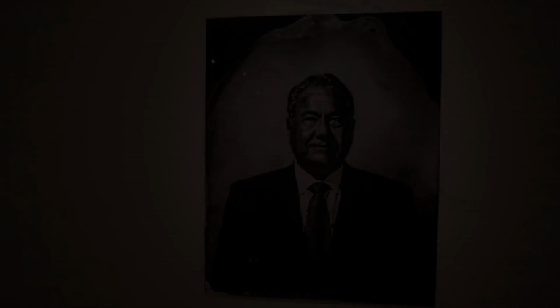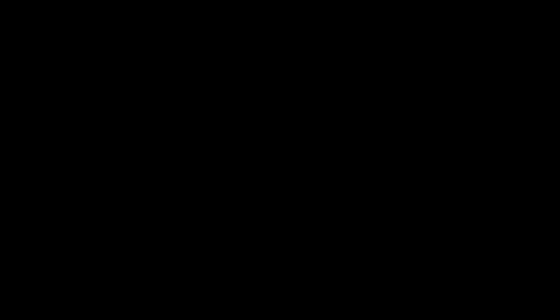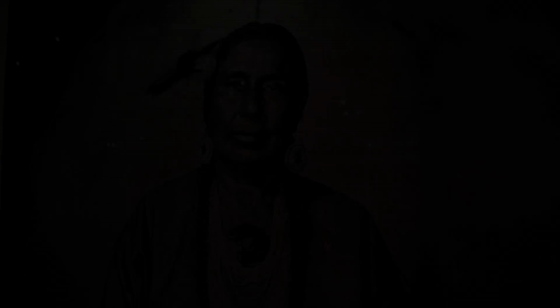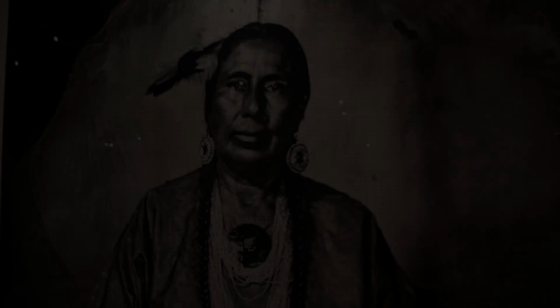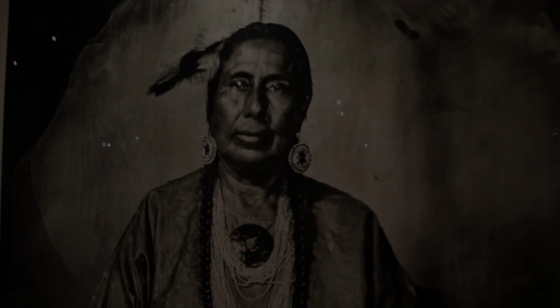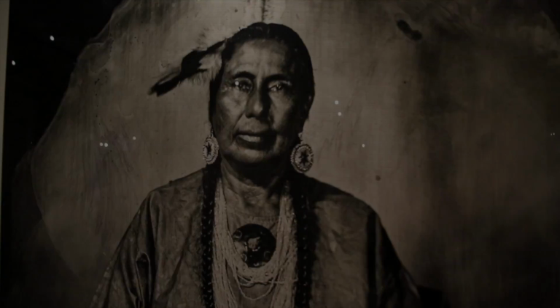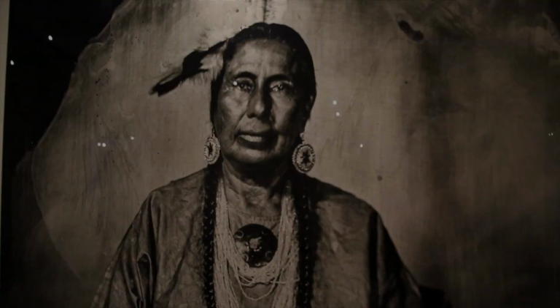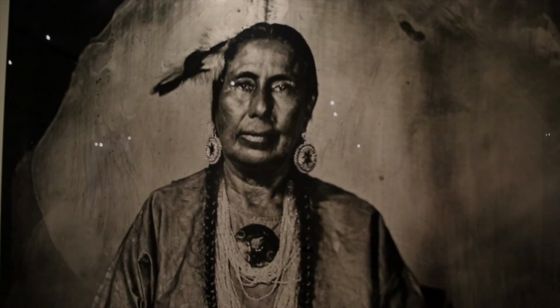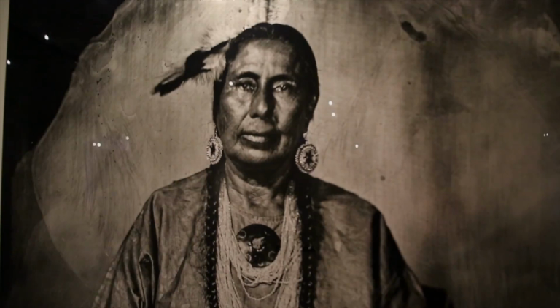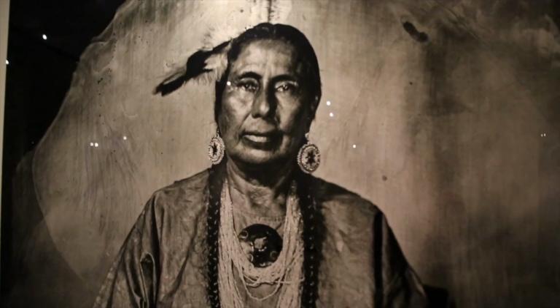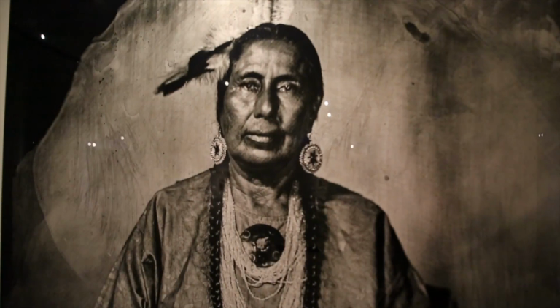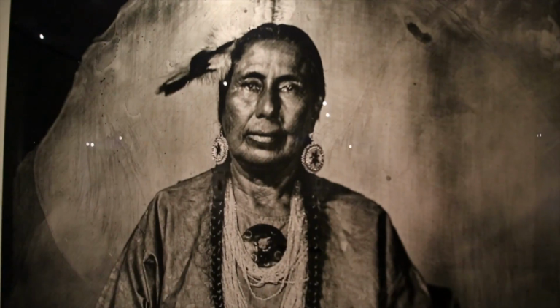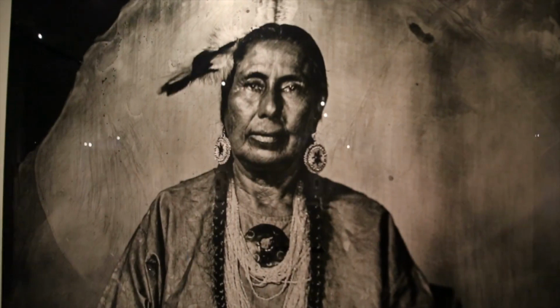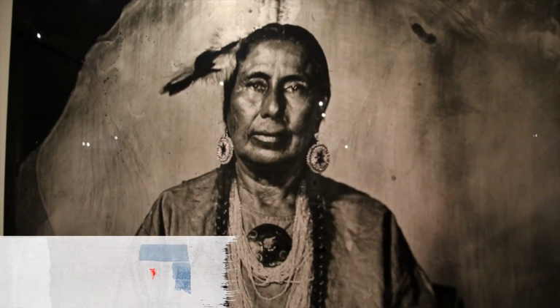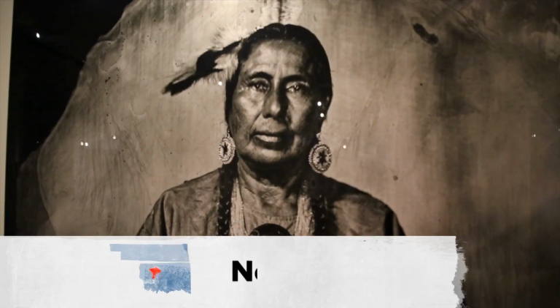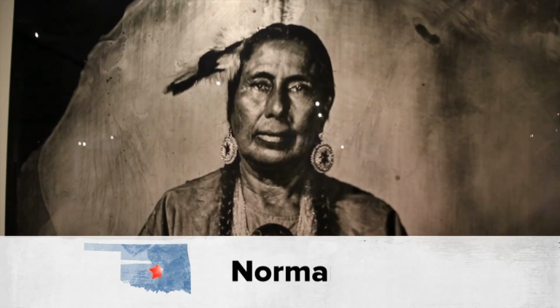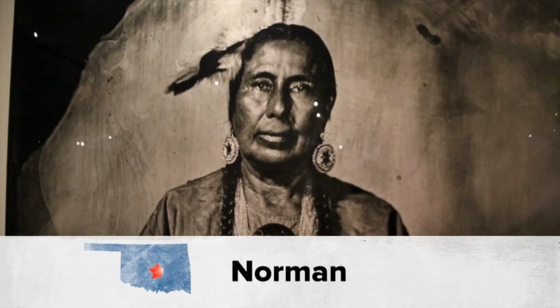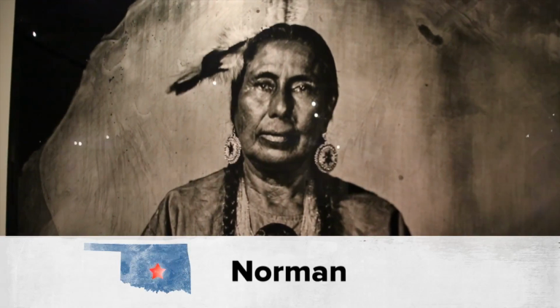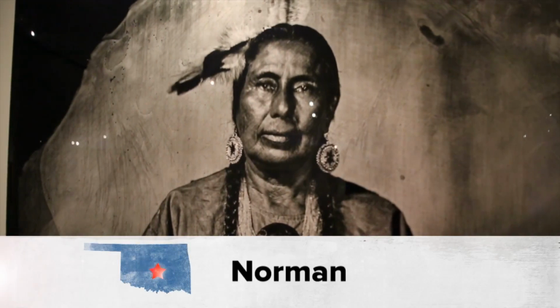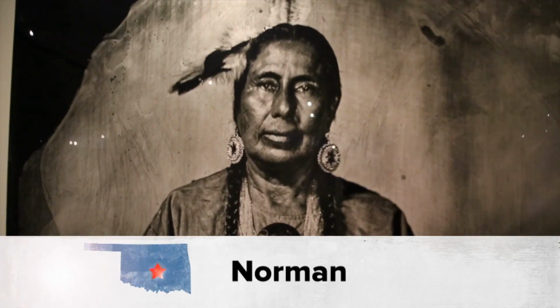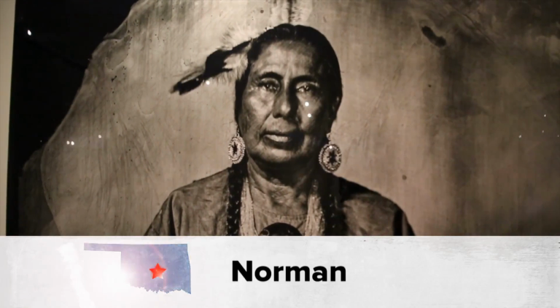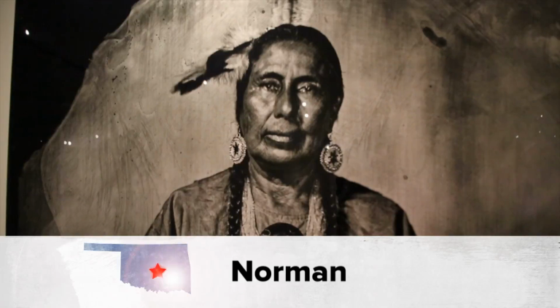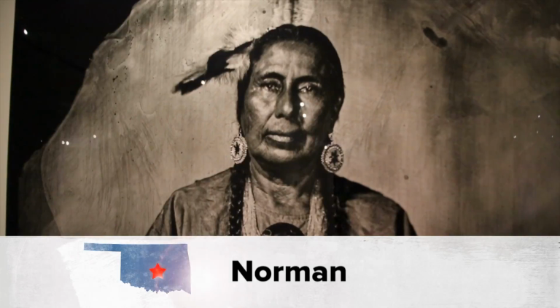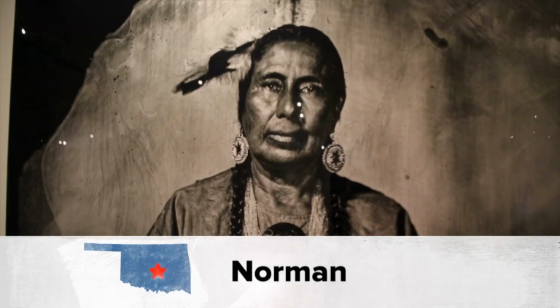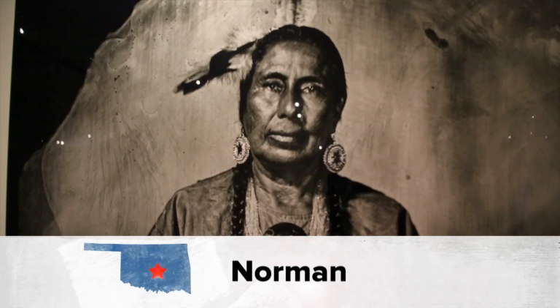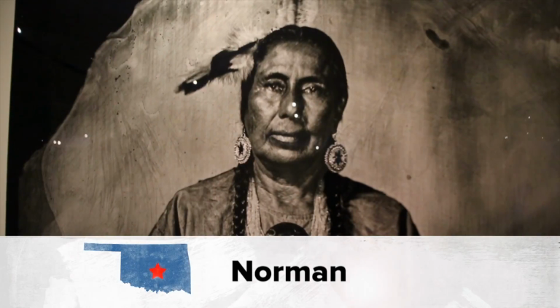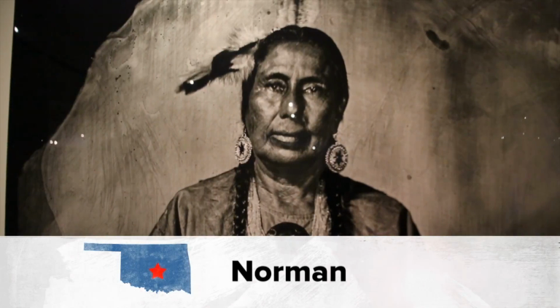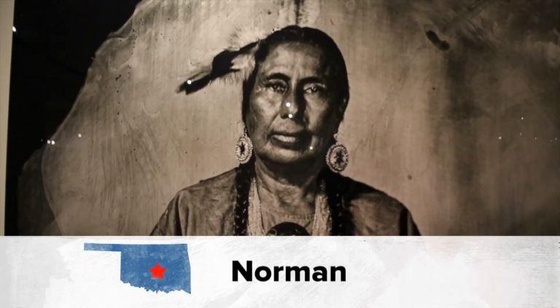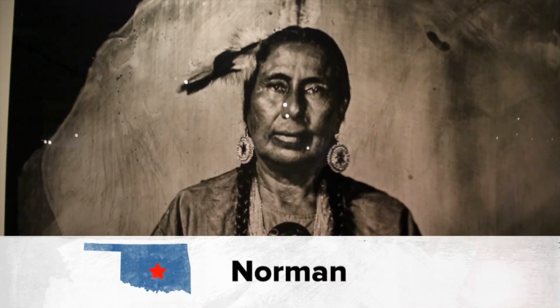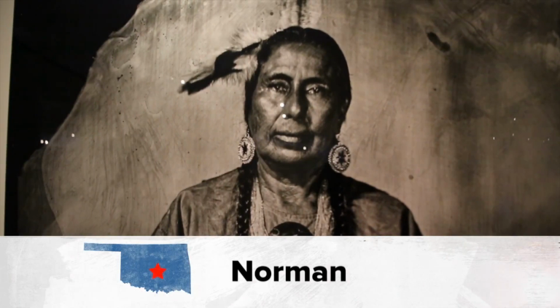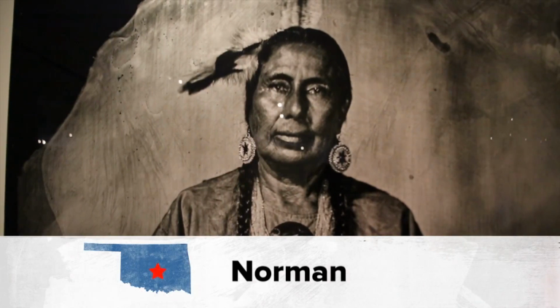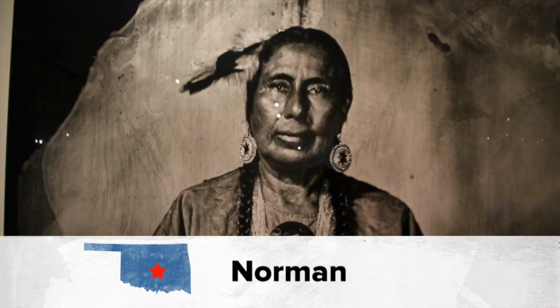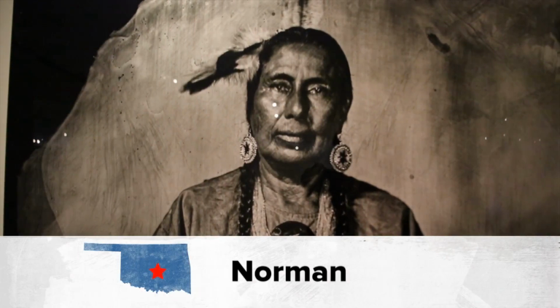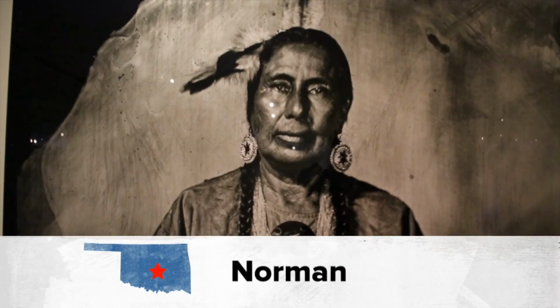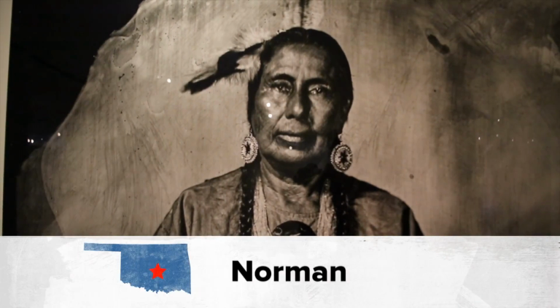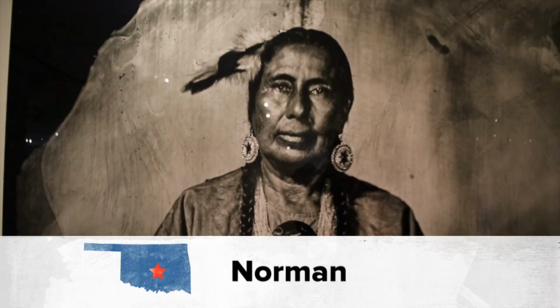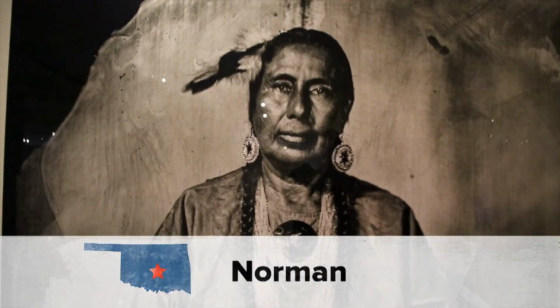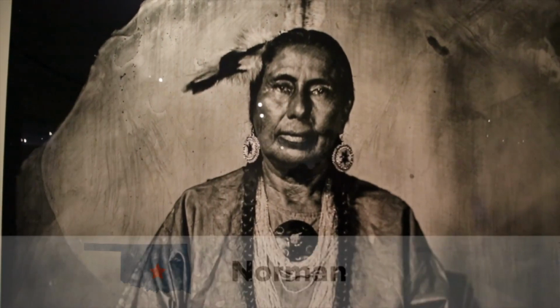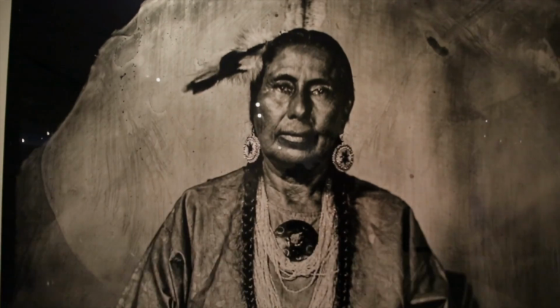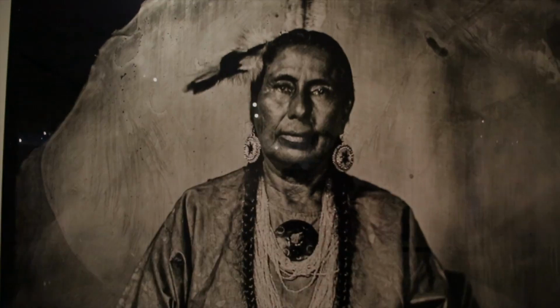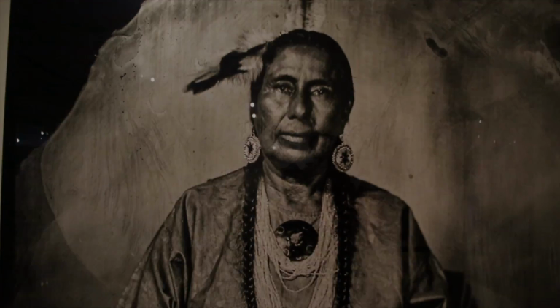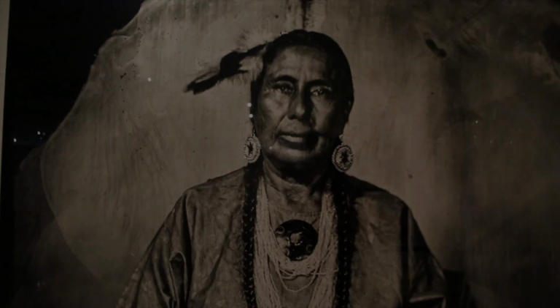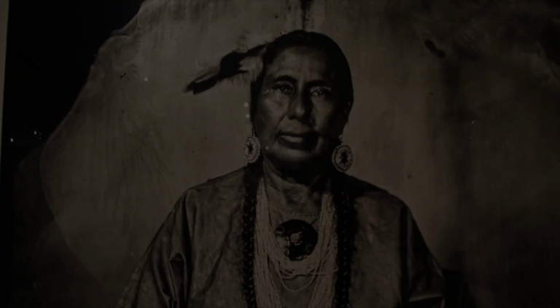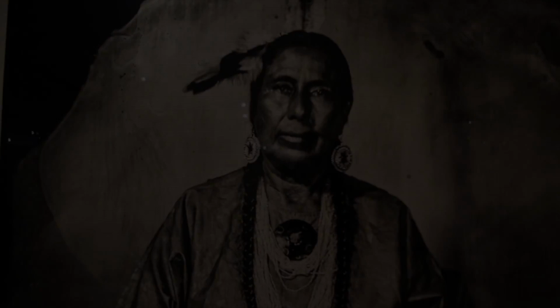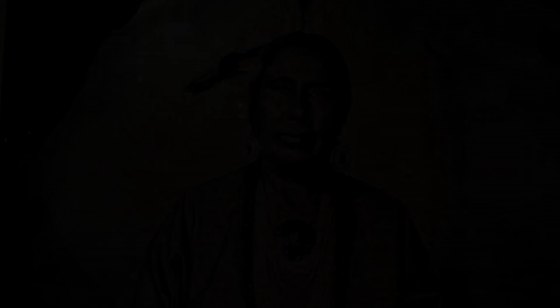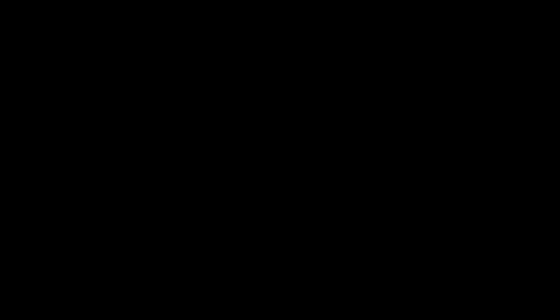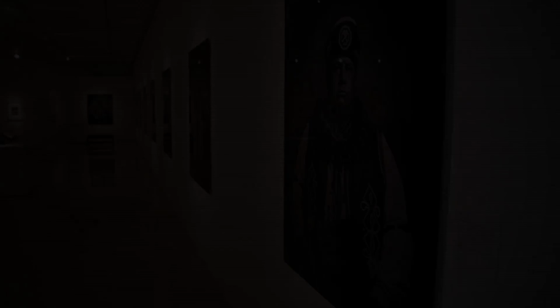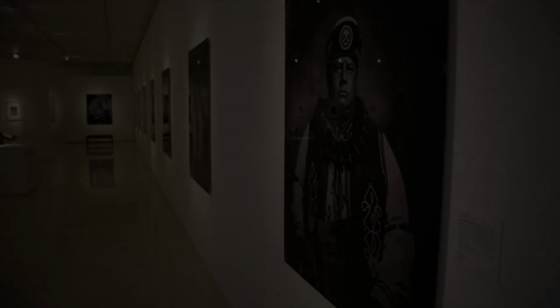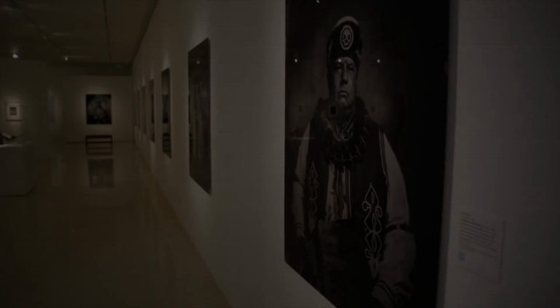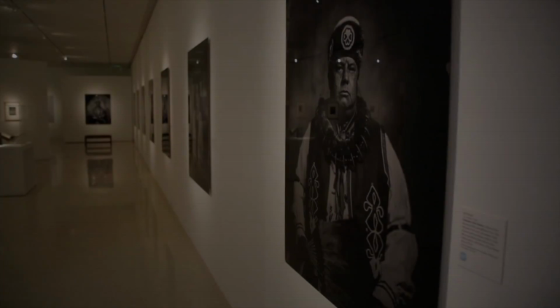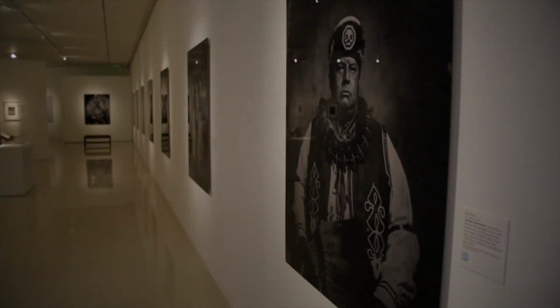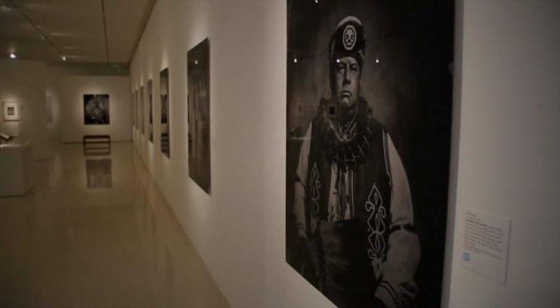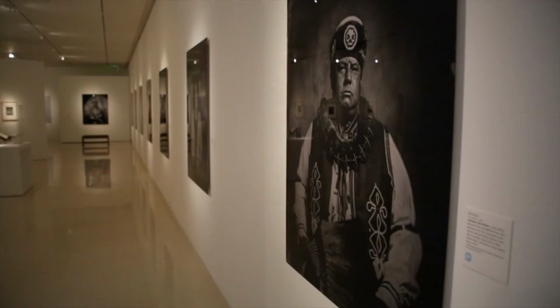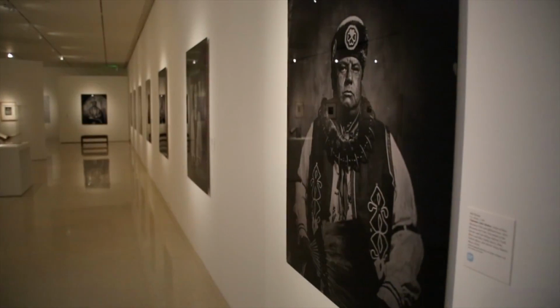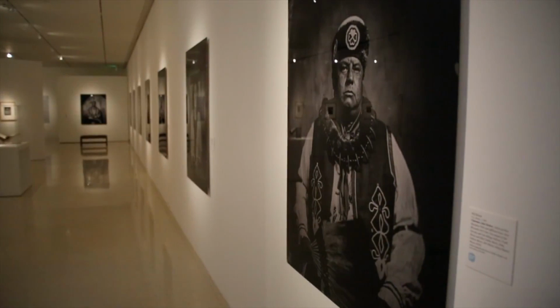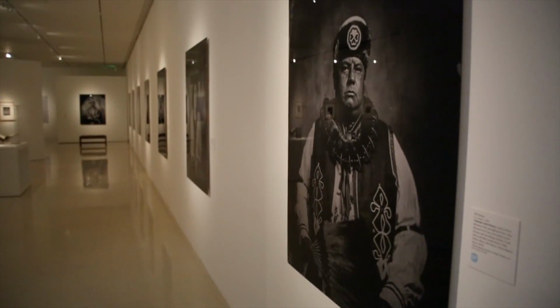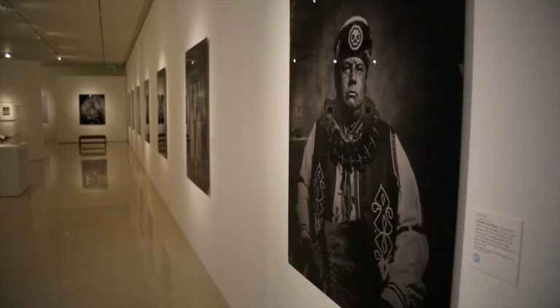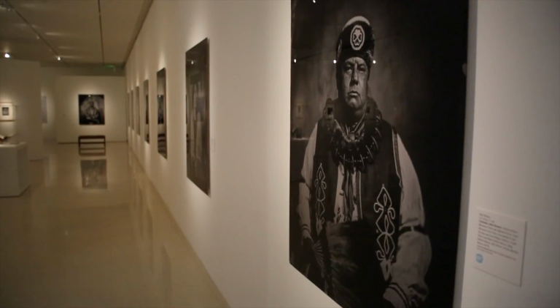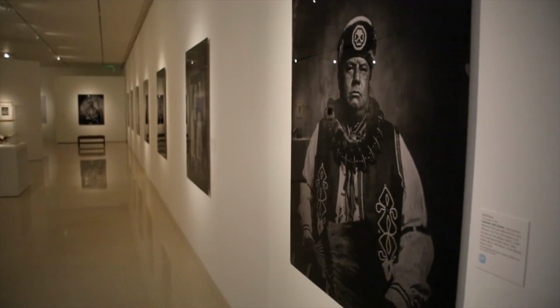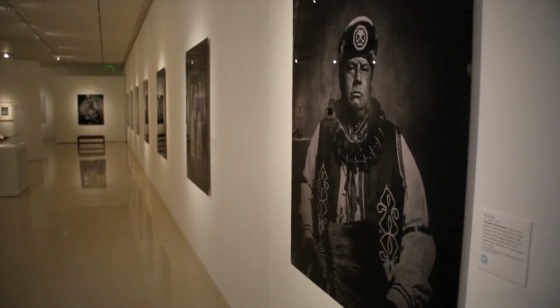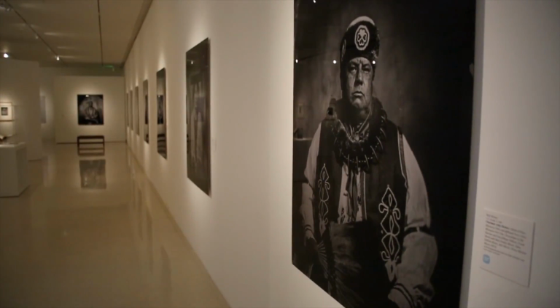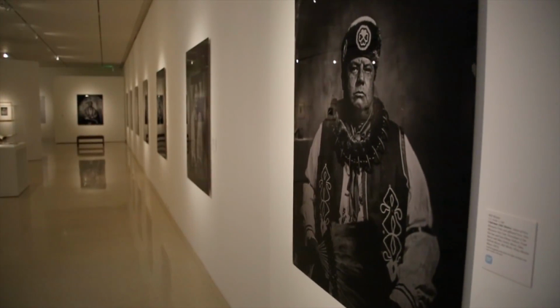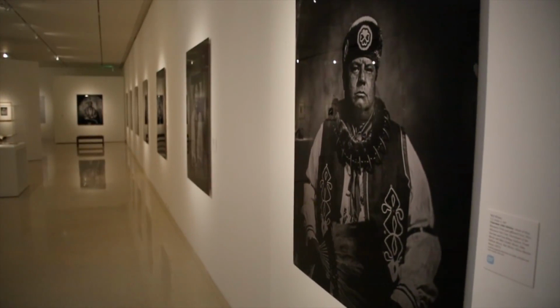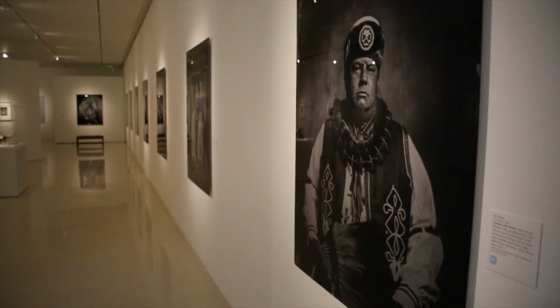This exhibit celebrates Native heritage and Oklahoma history. Explore it at the Fred Jones Junior Museum of Art.